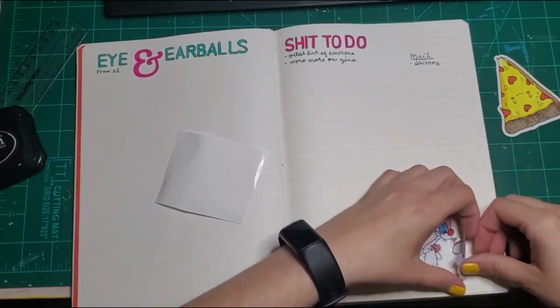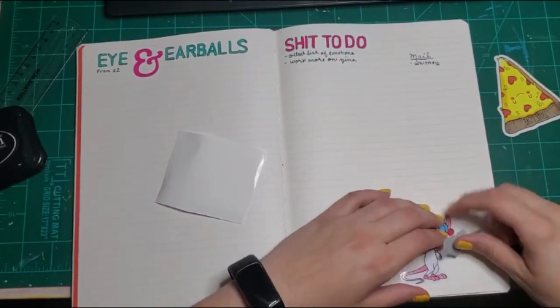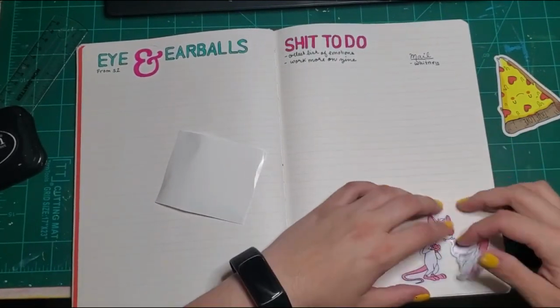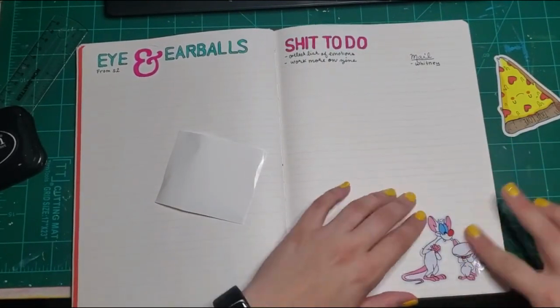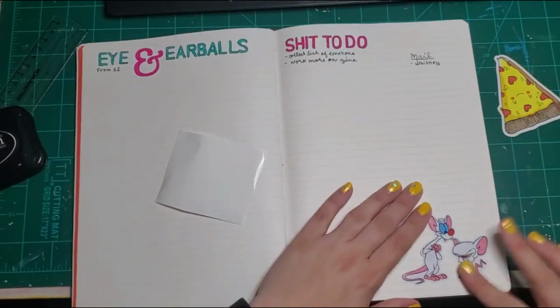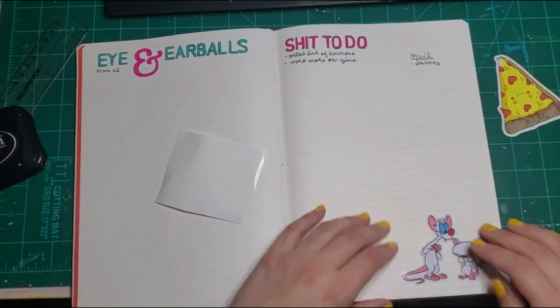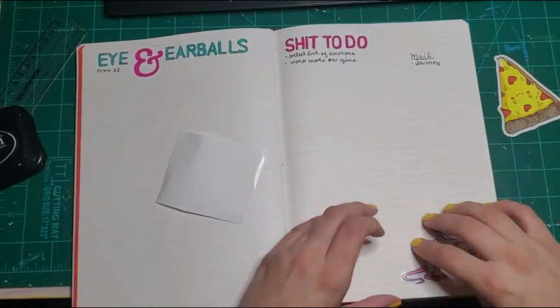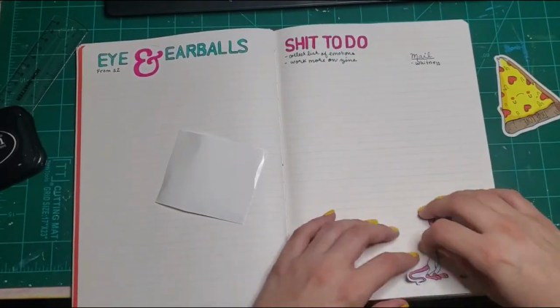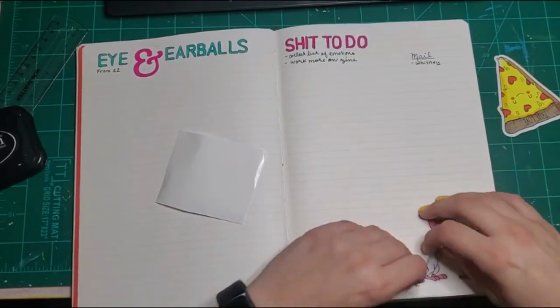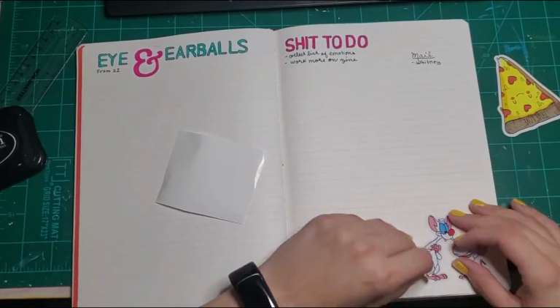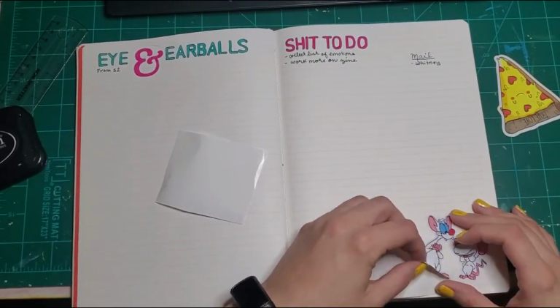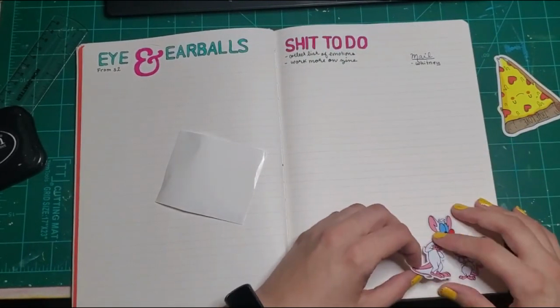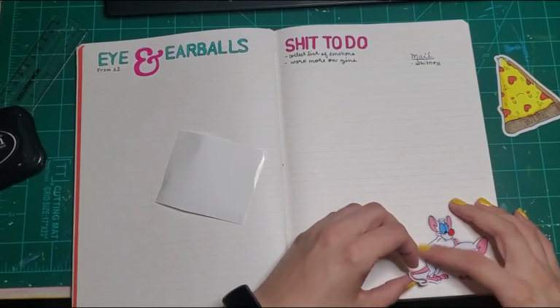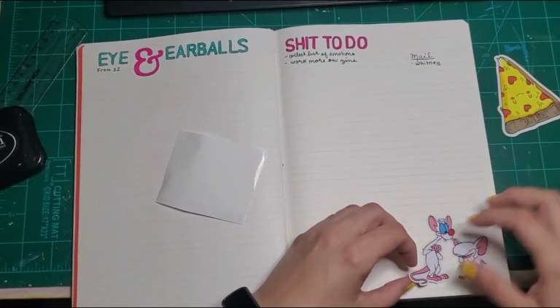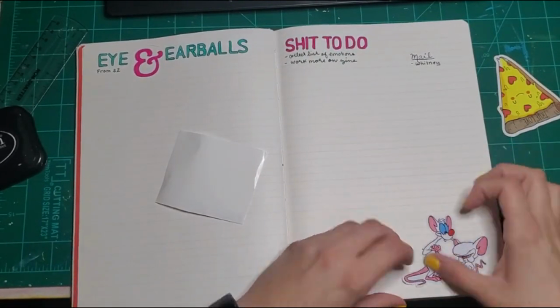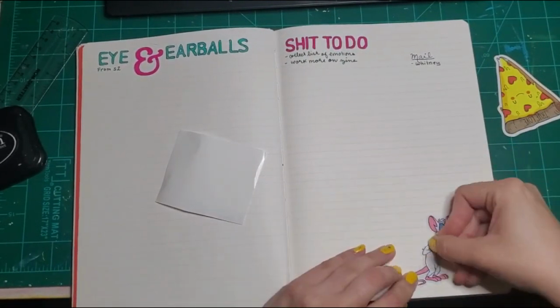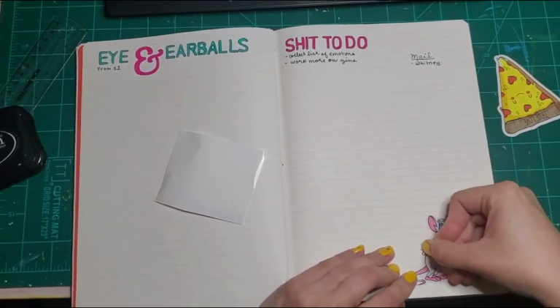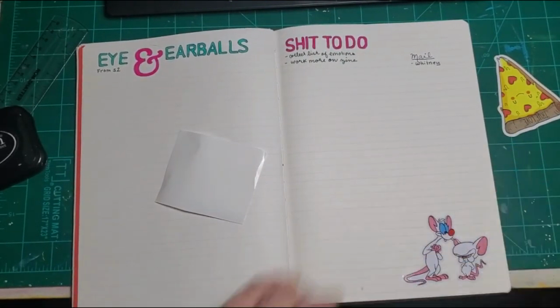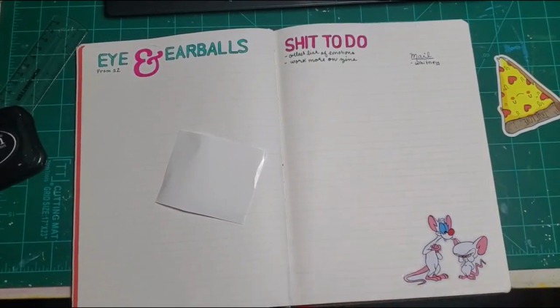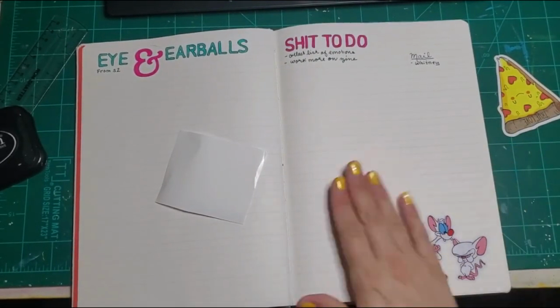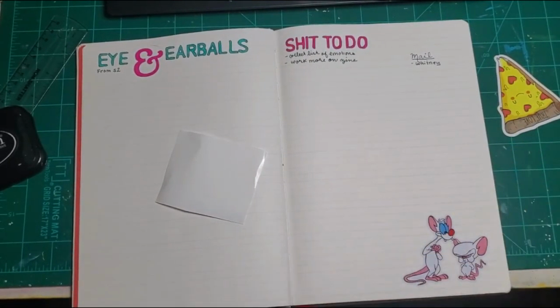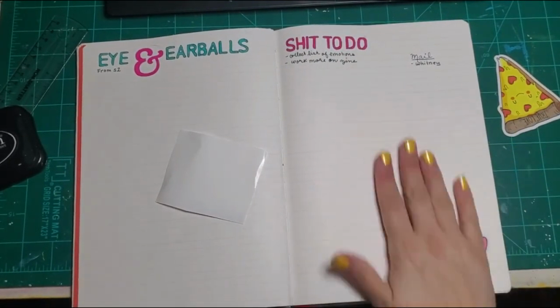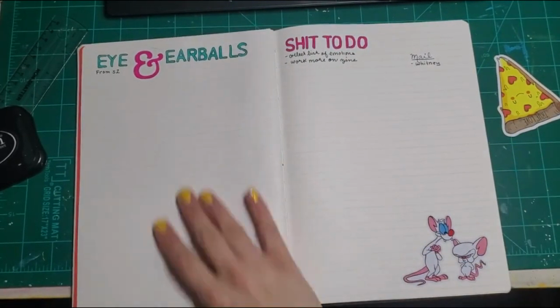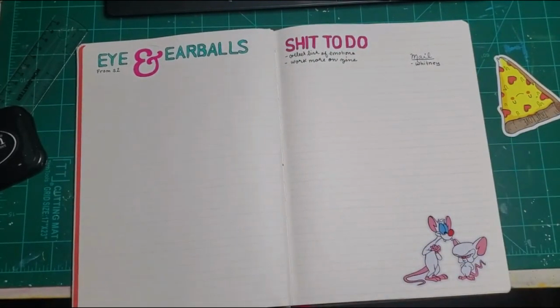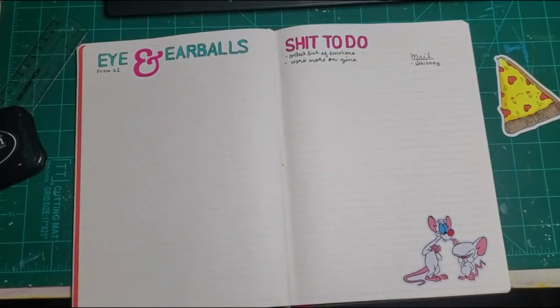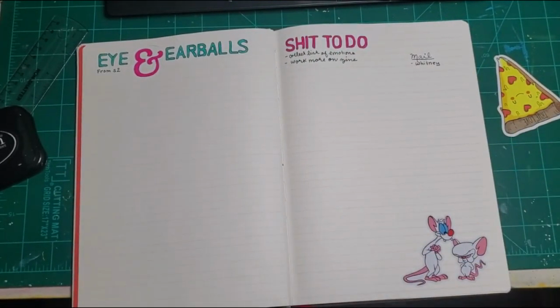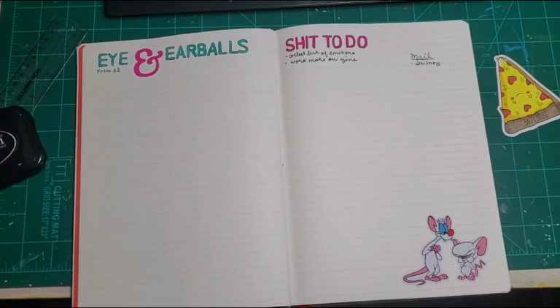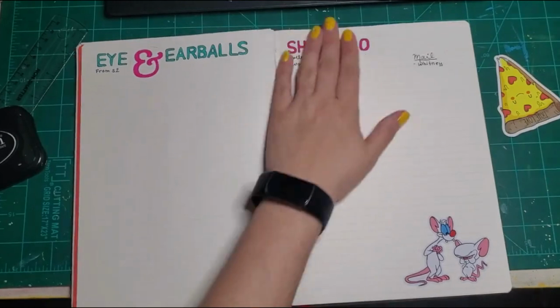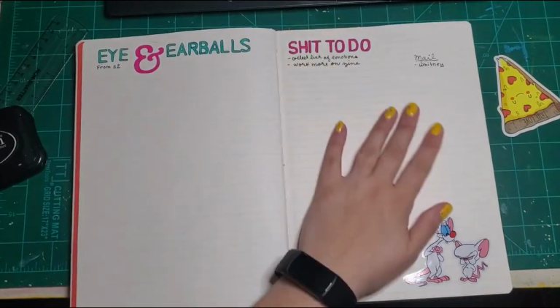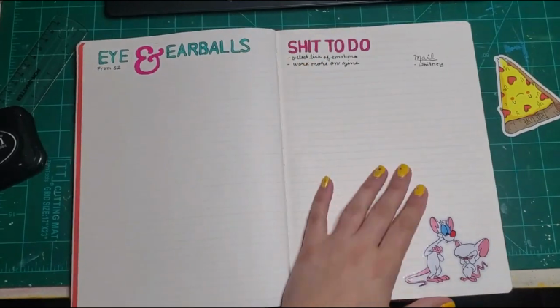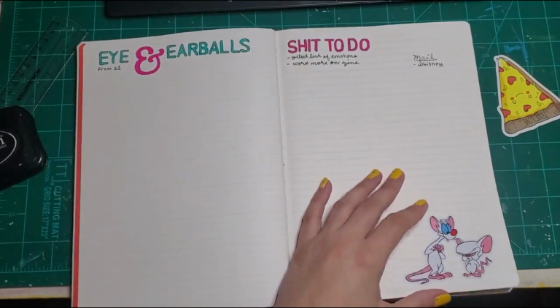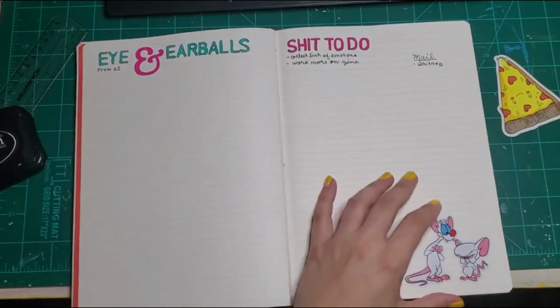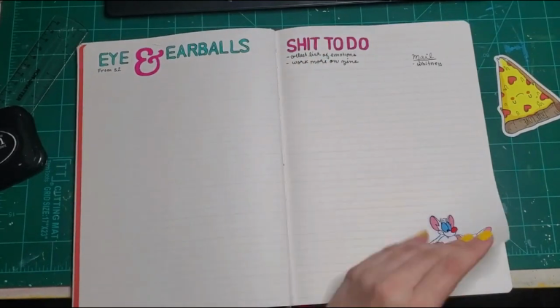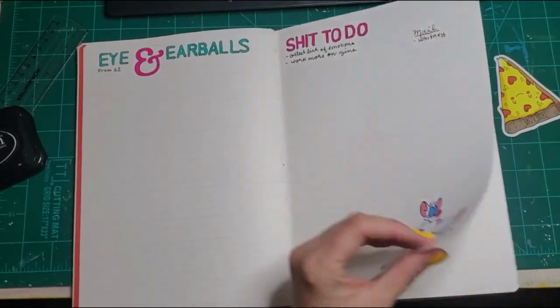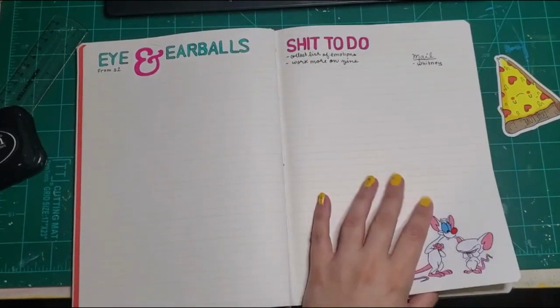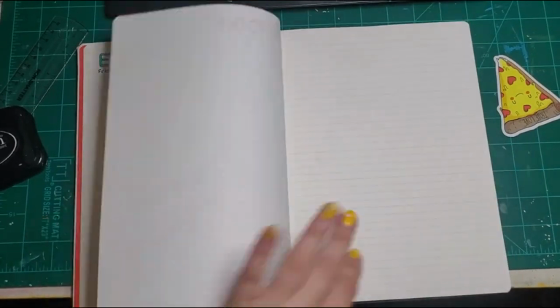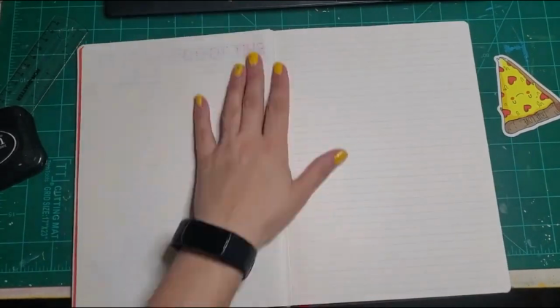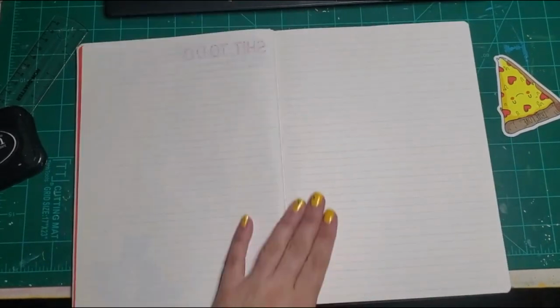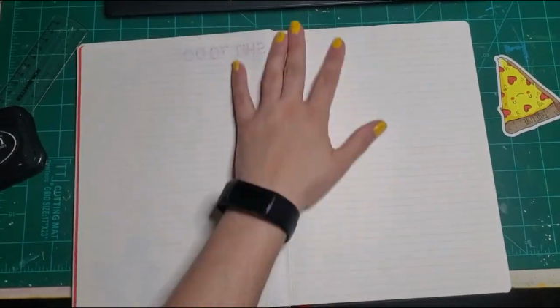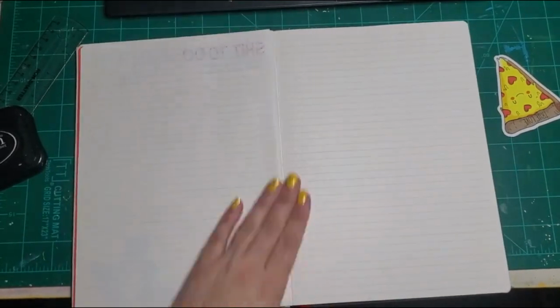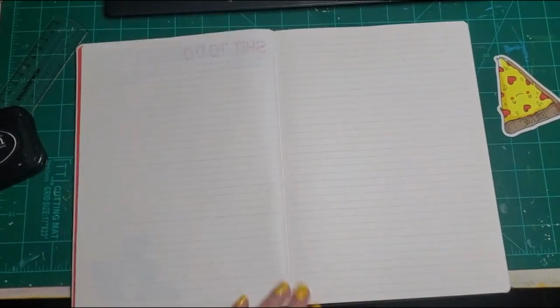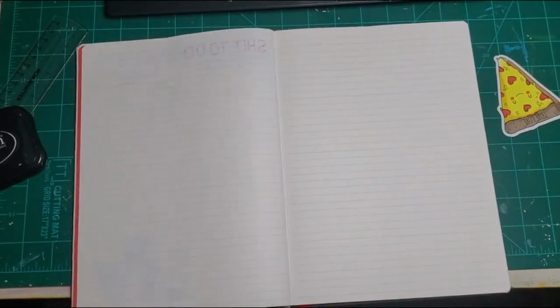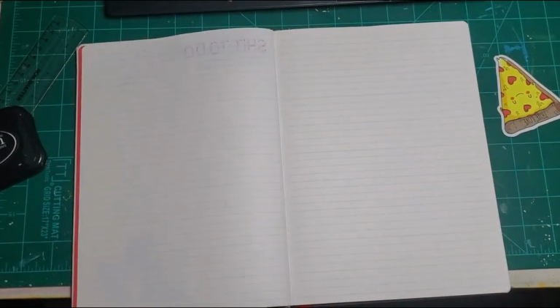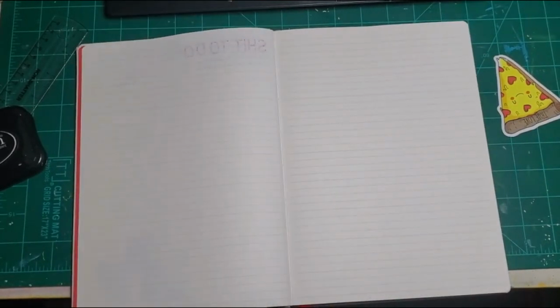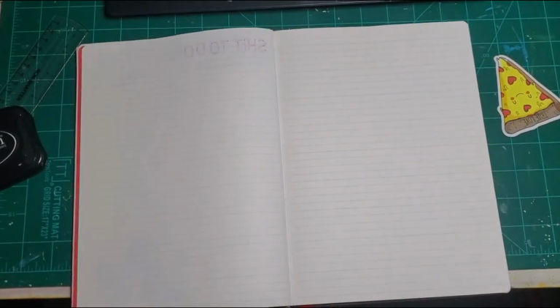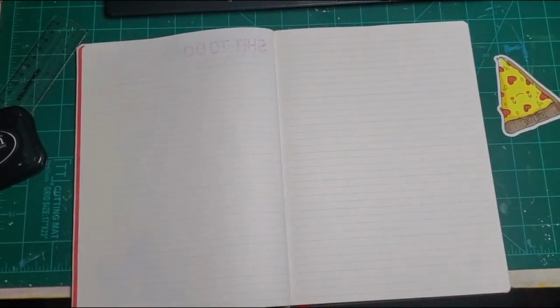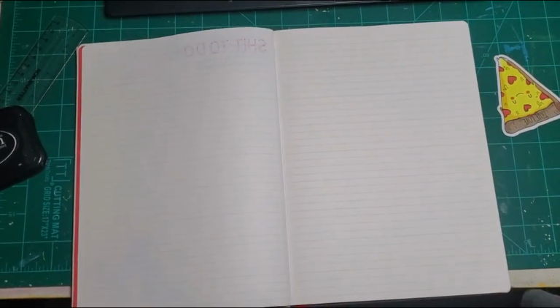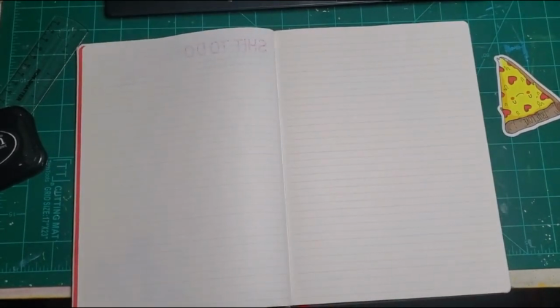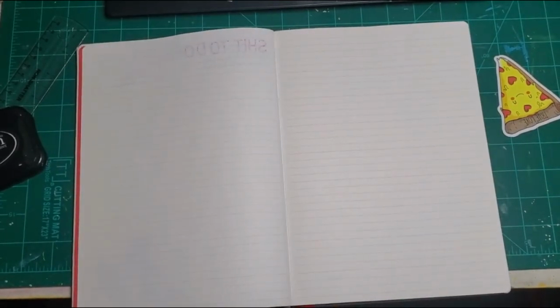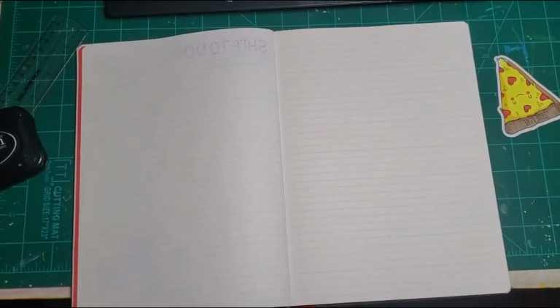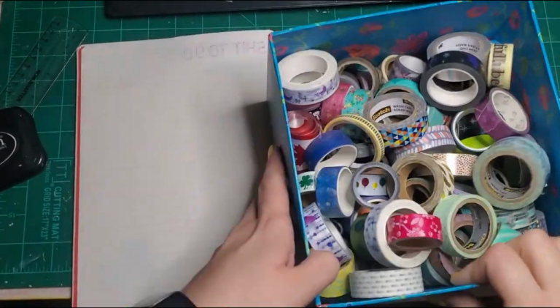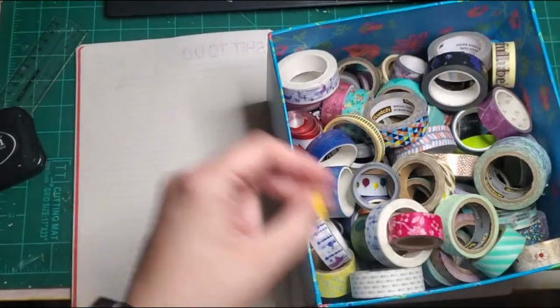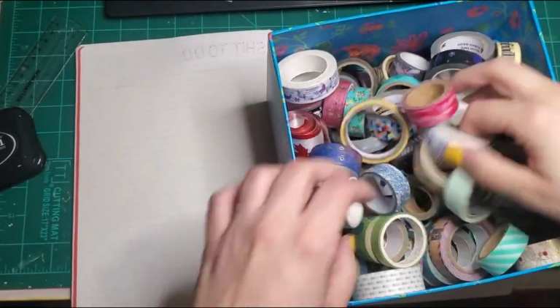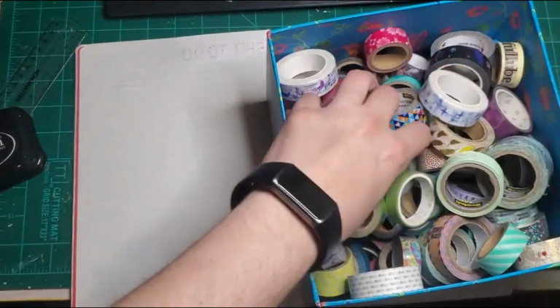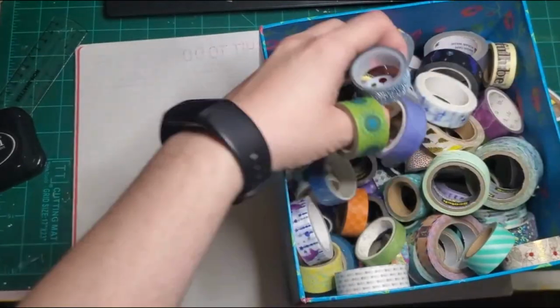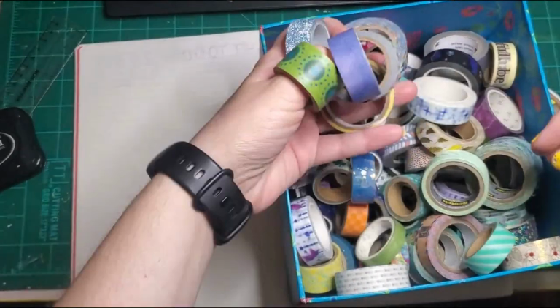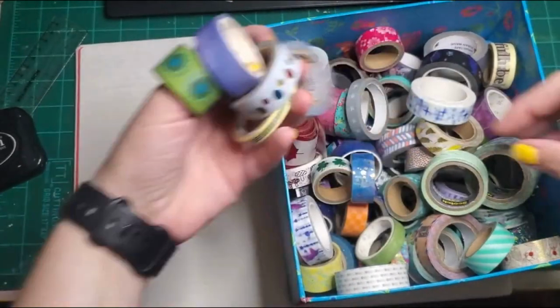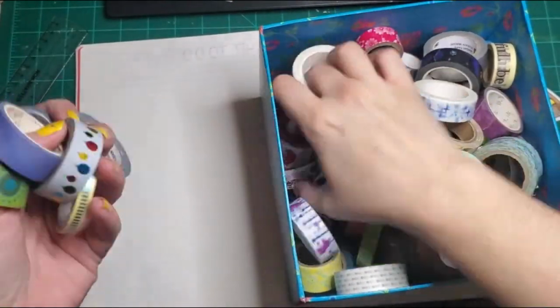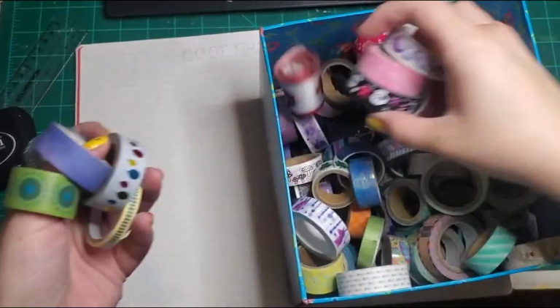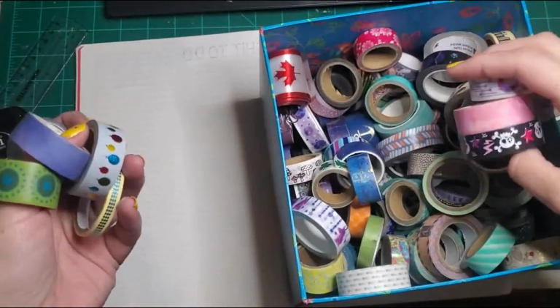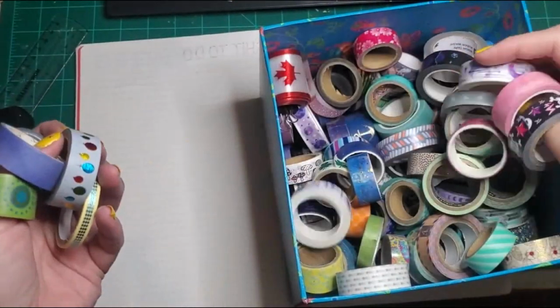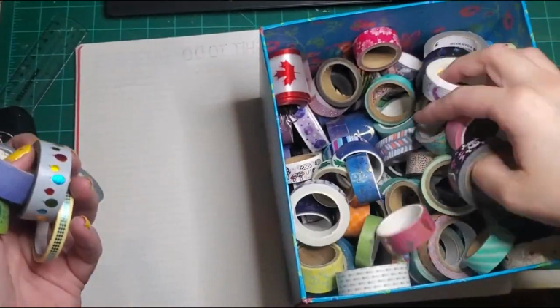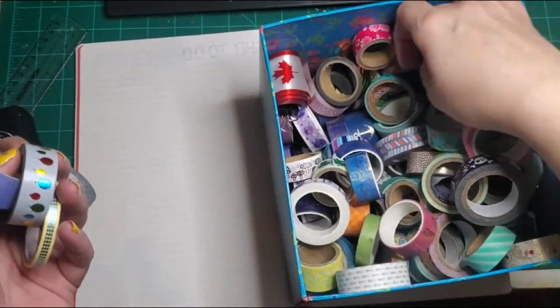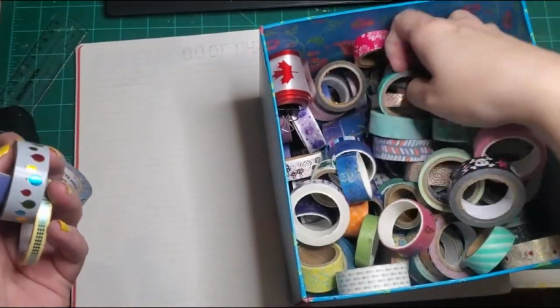Gotta lay the sticker down first — Pinky and the Brain. What are we gonna do tonight, Brain? I don't know. Let's look at our shit-to-do list, Pinky.